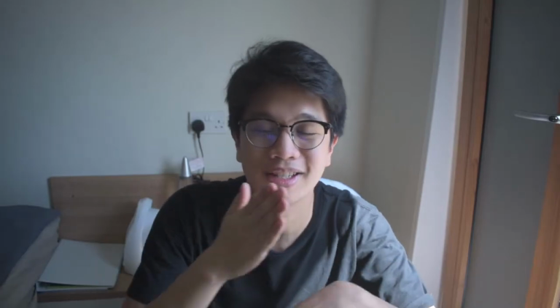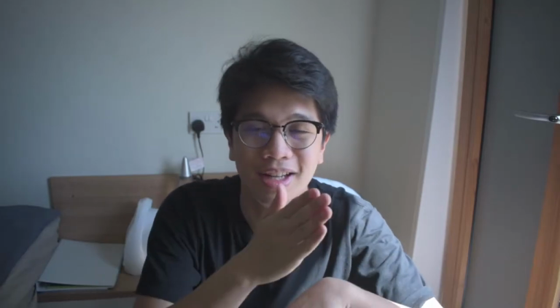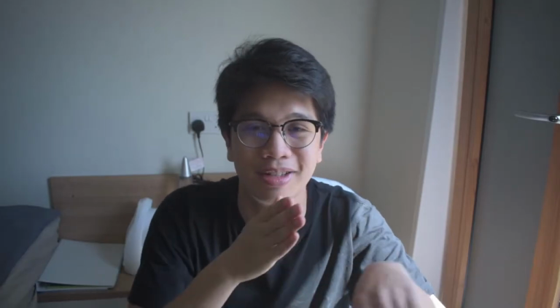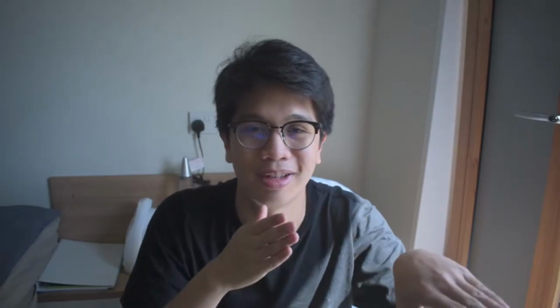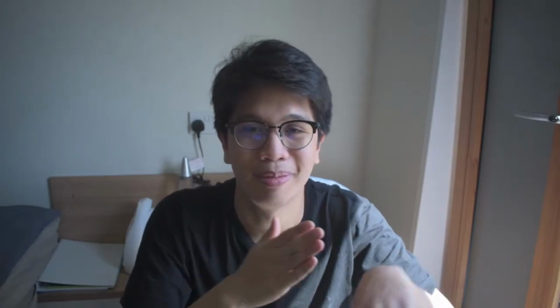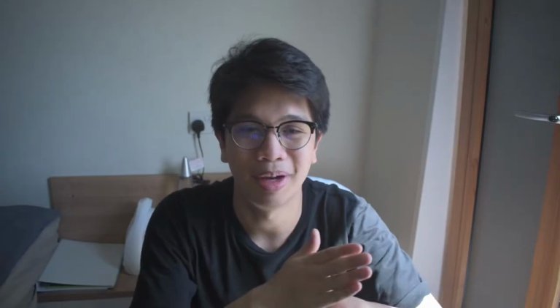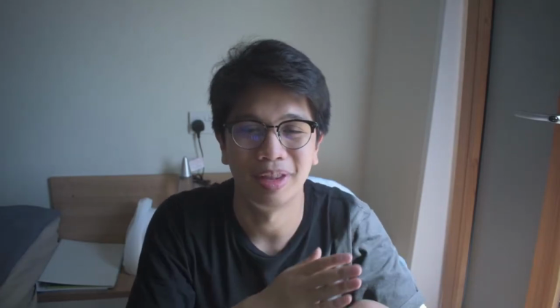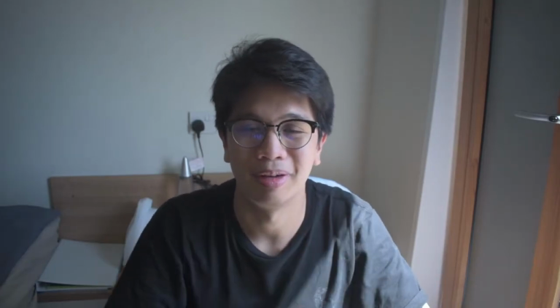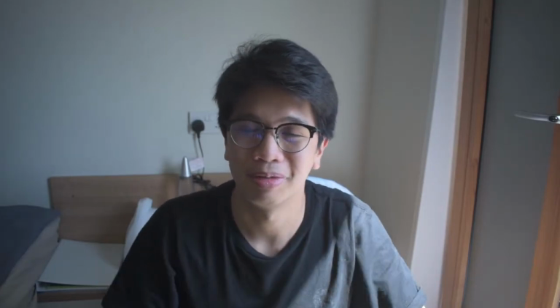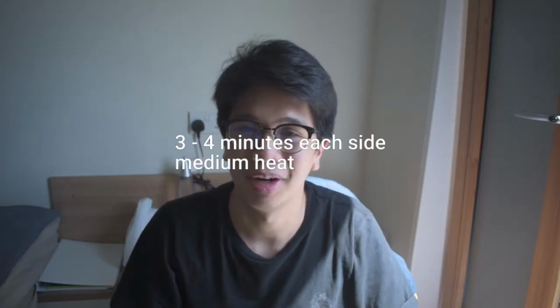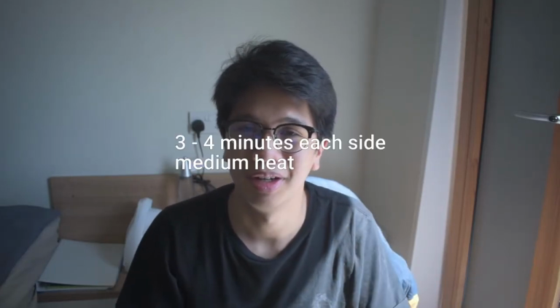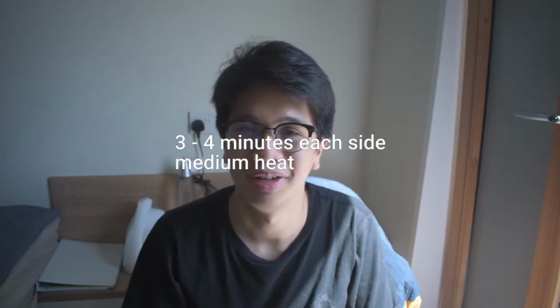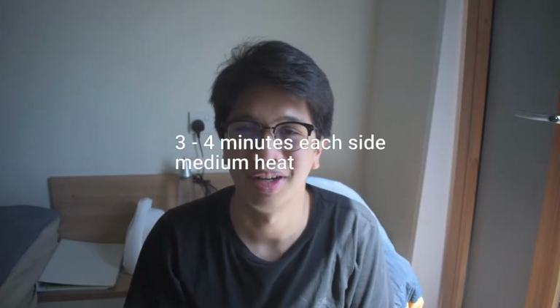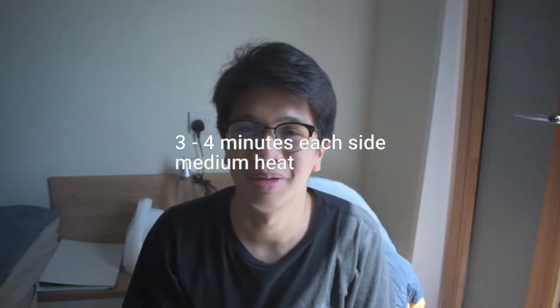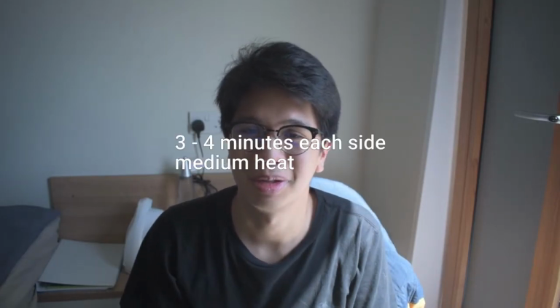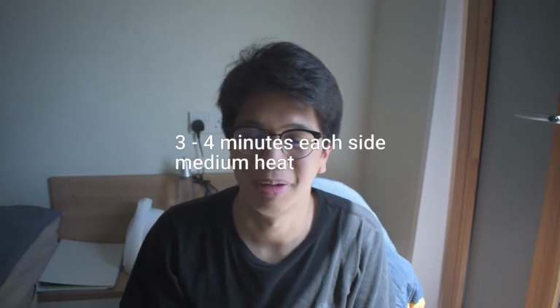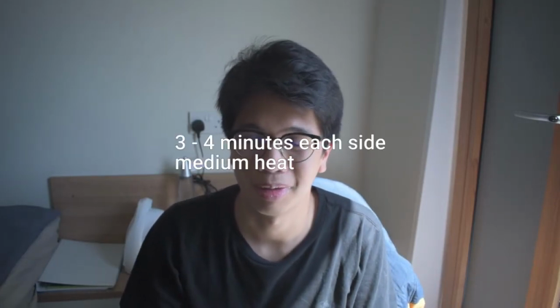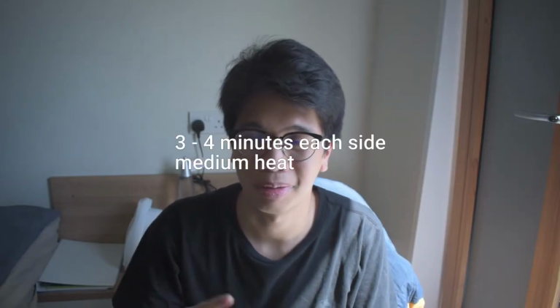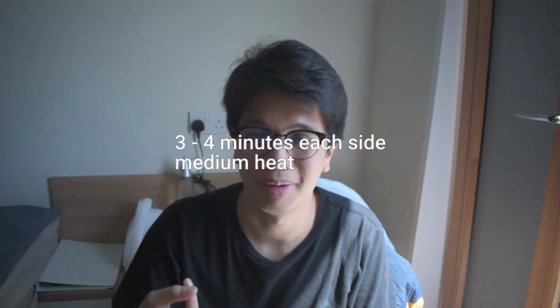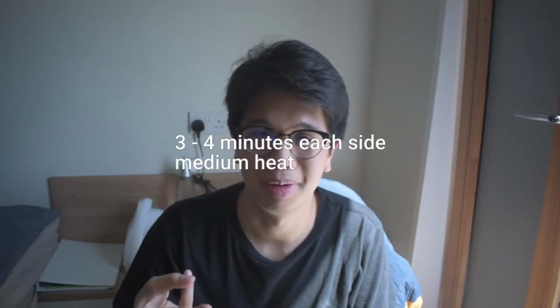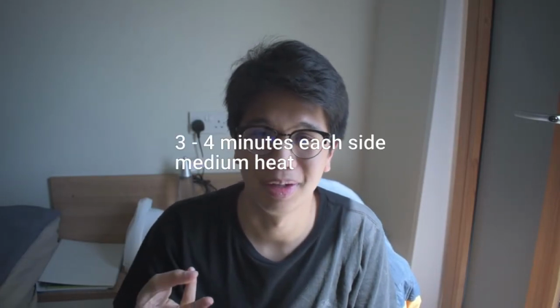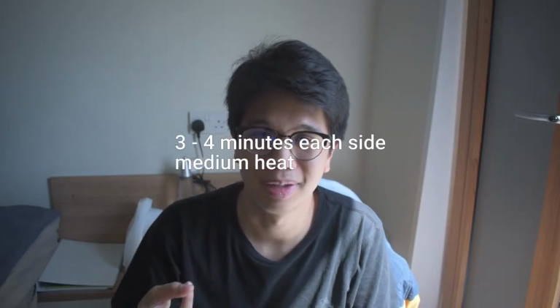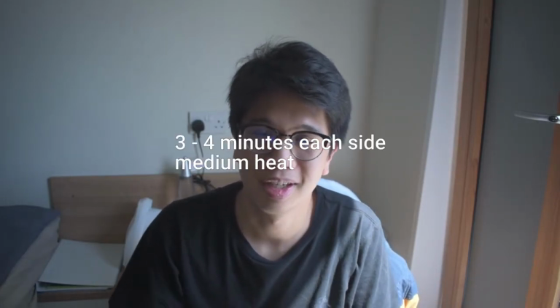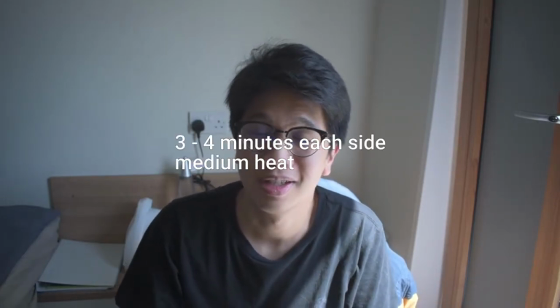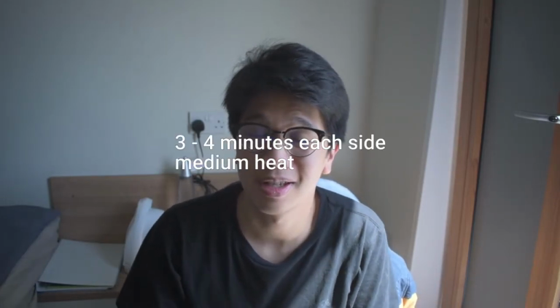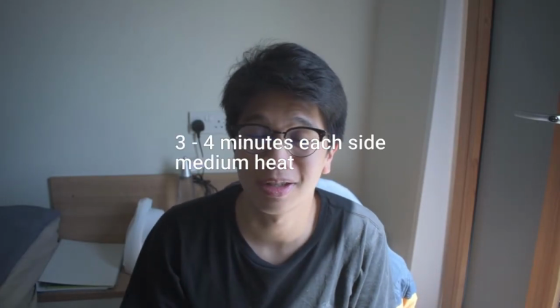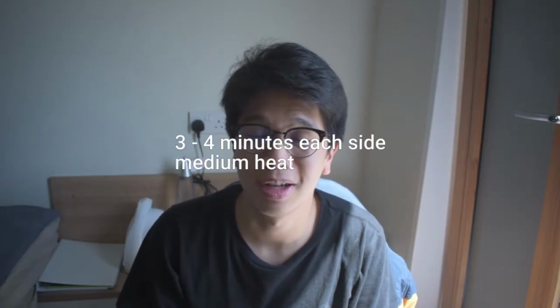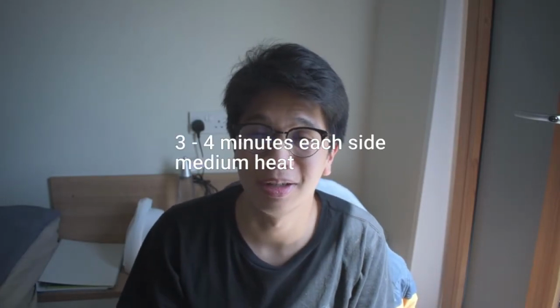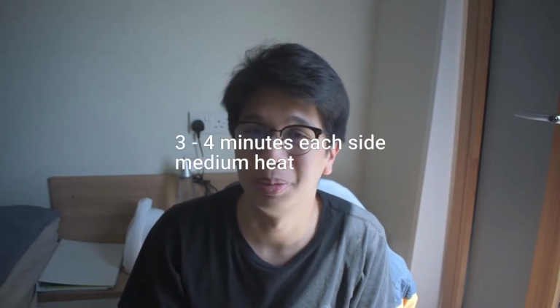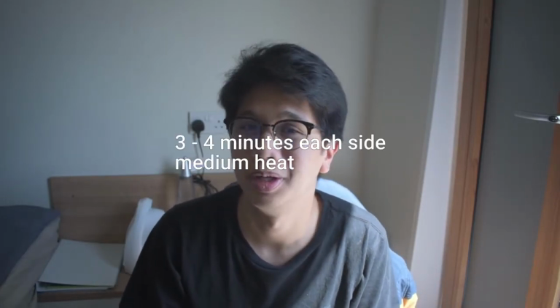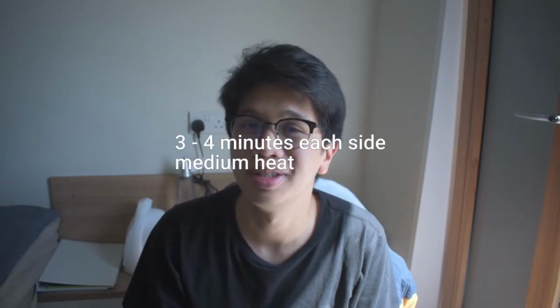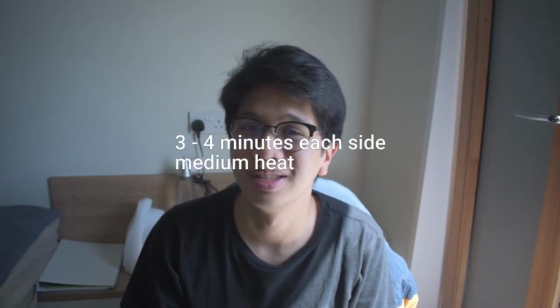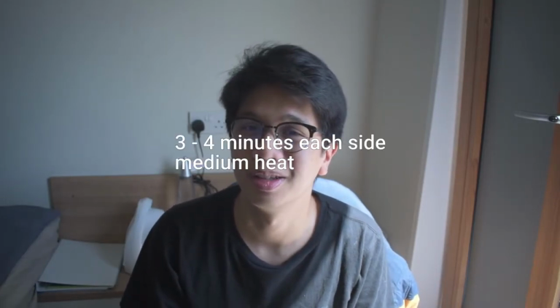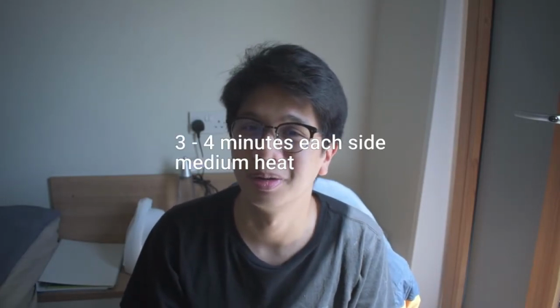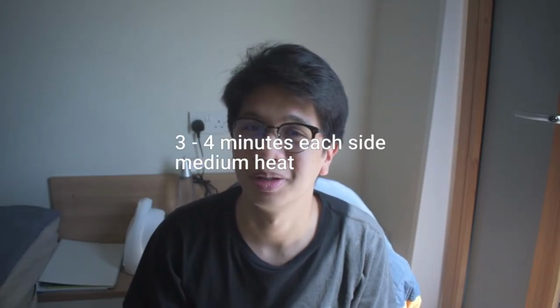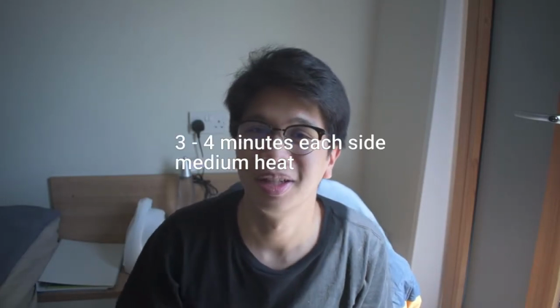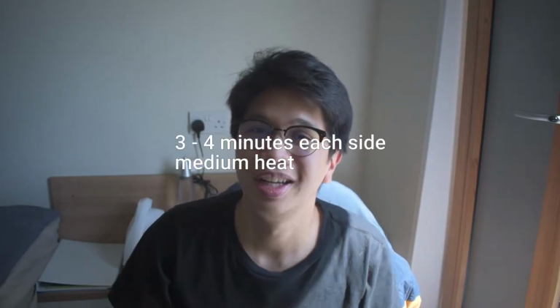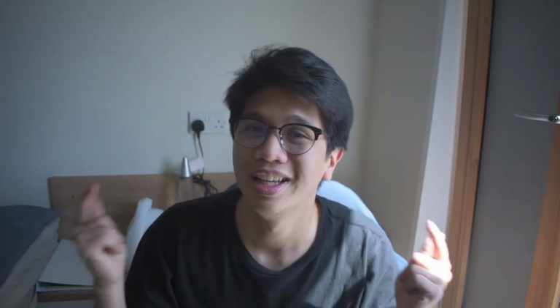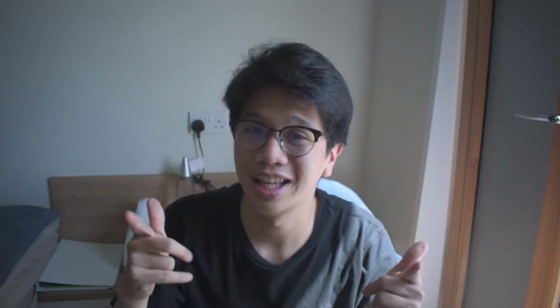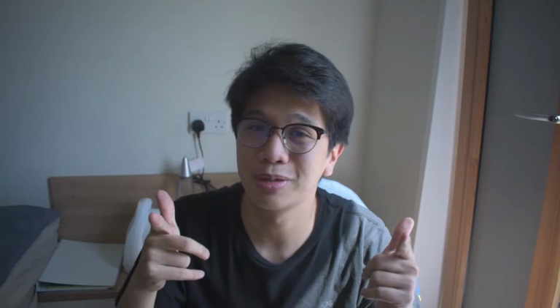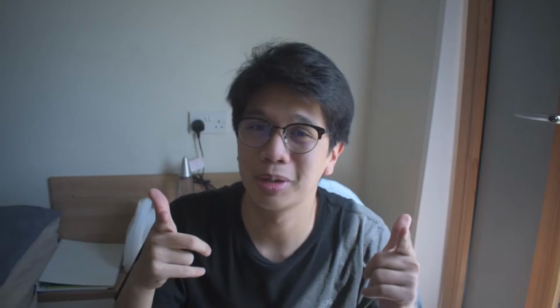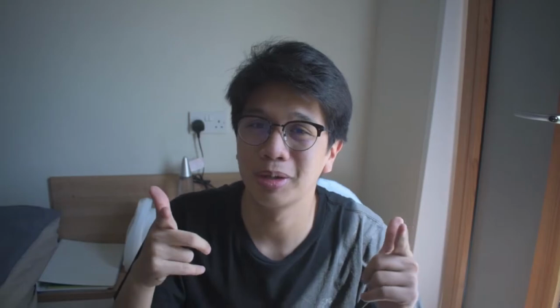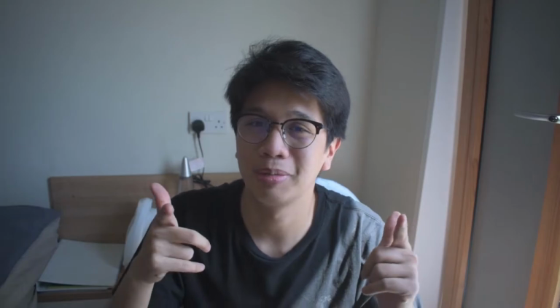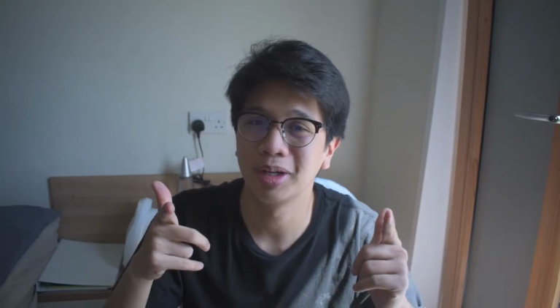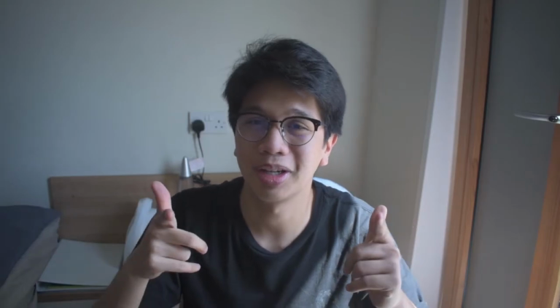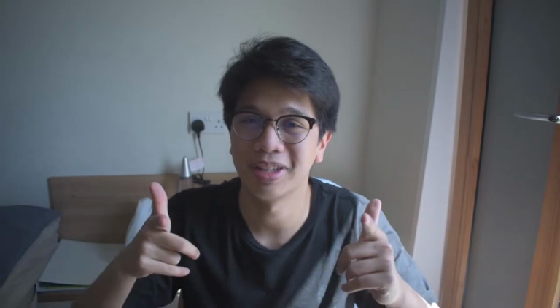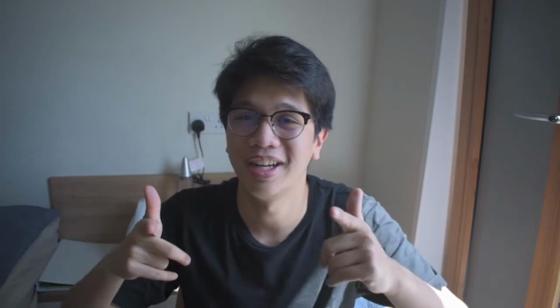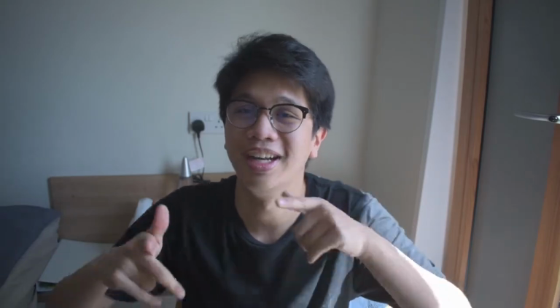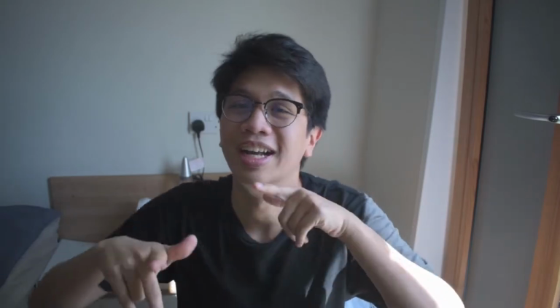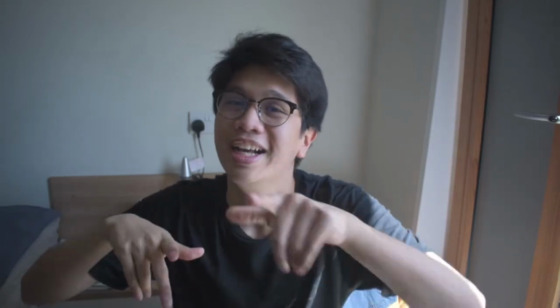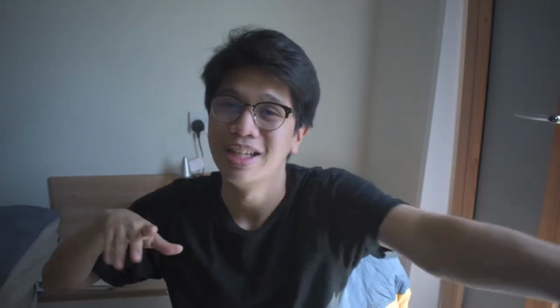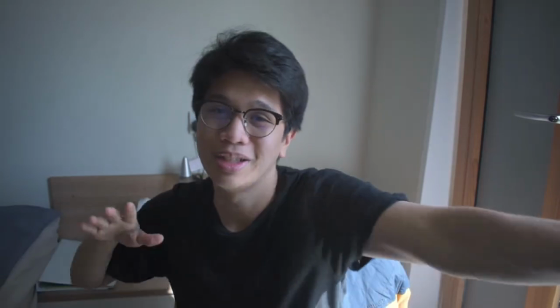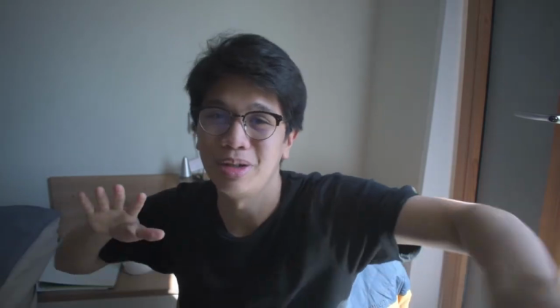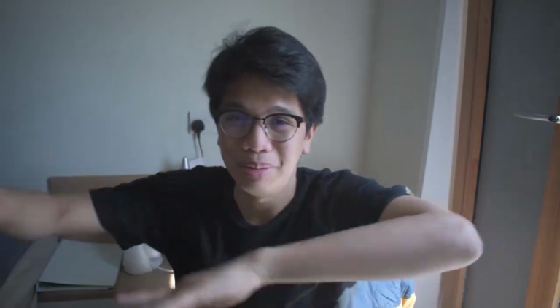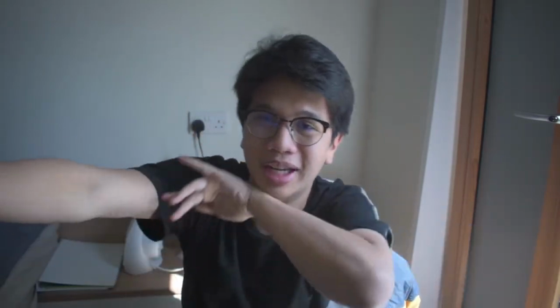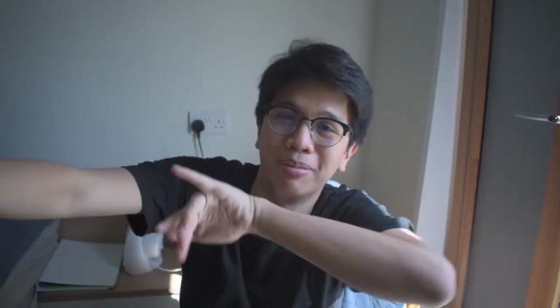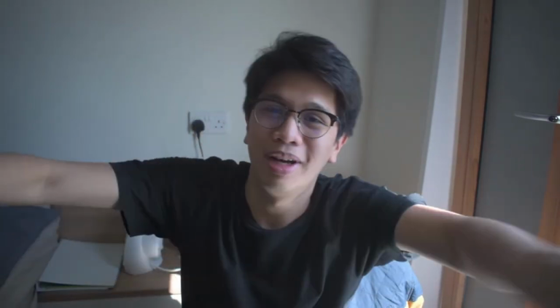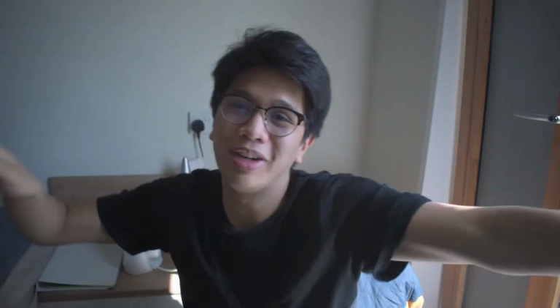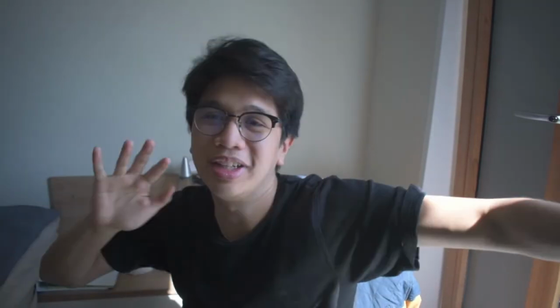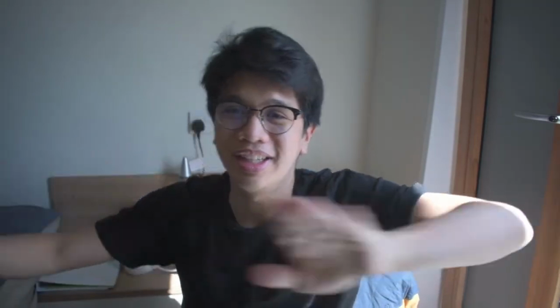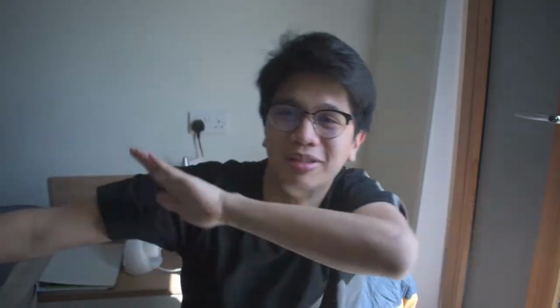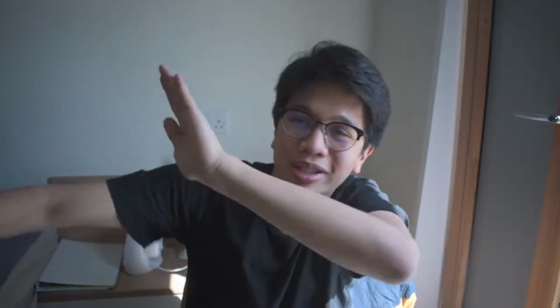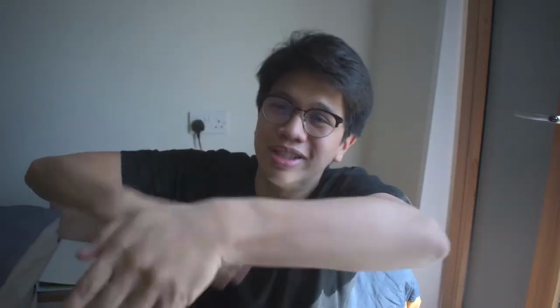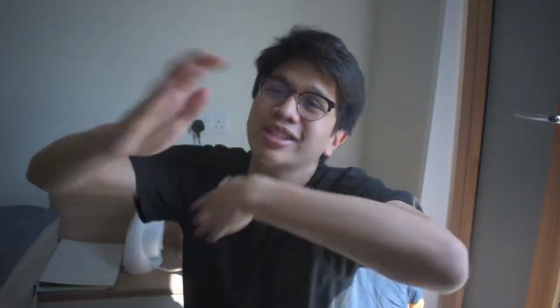It's sliced up and then fried on either side for three minutes — six to eight minutes in total. That's what I'm going to be cooking today. Join me in my cooking adventures.